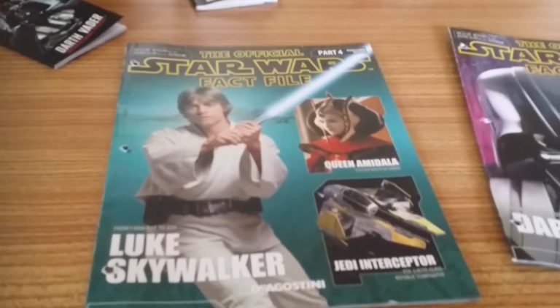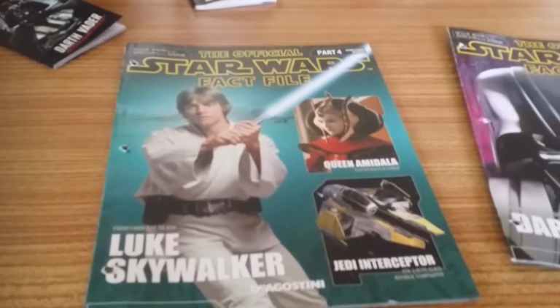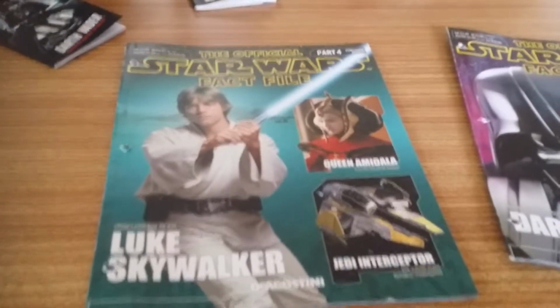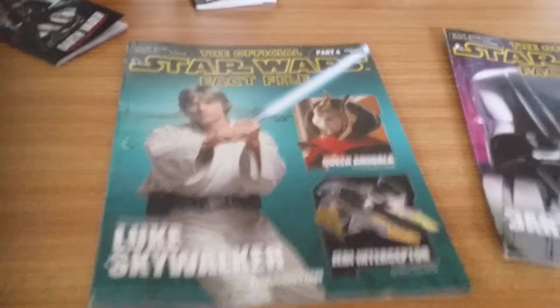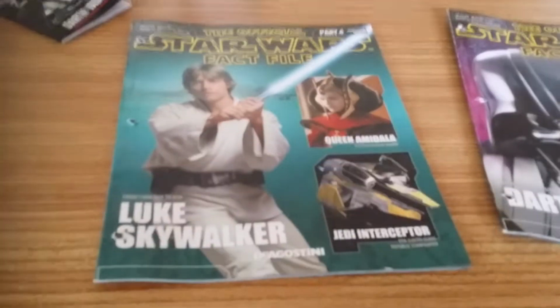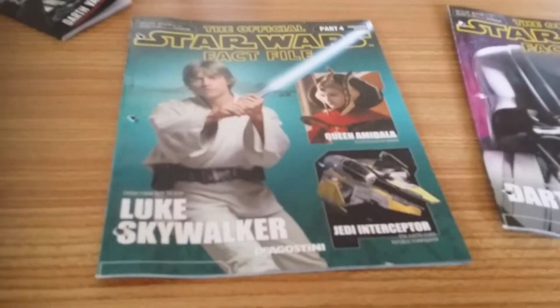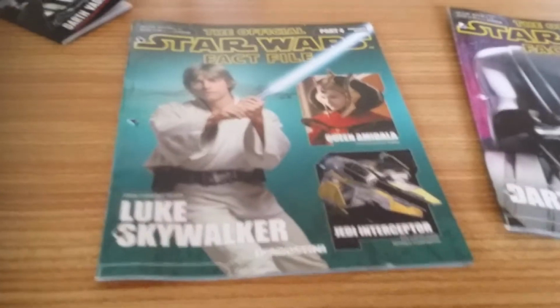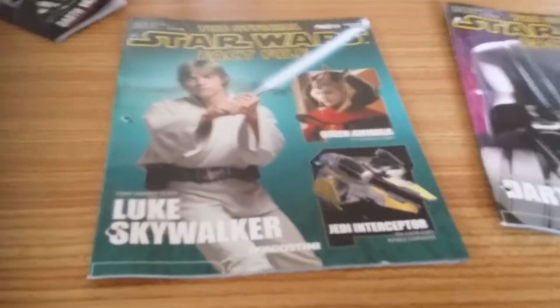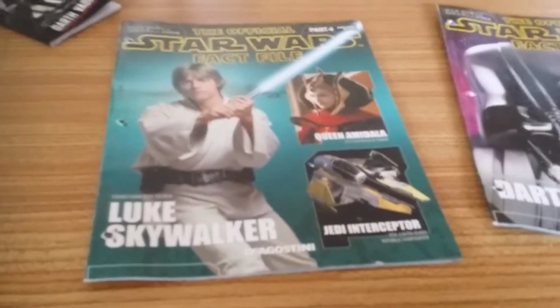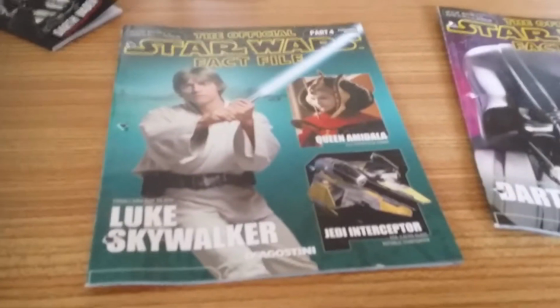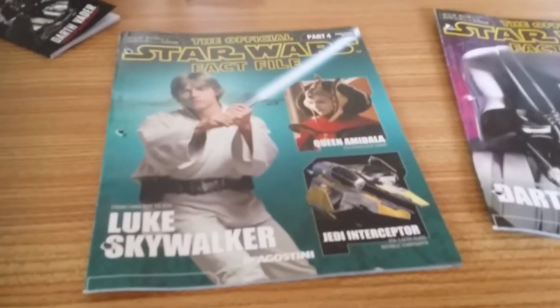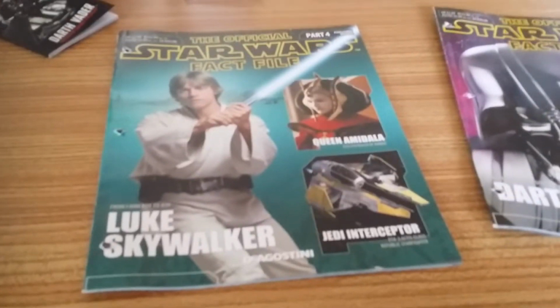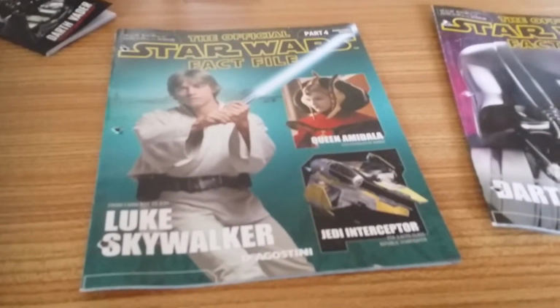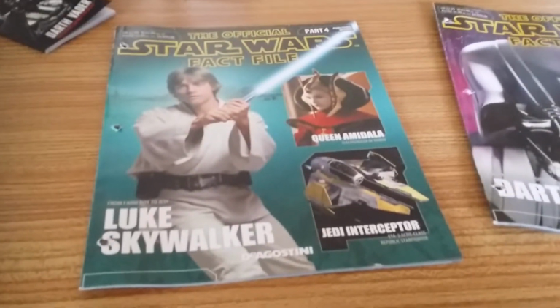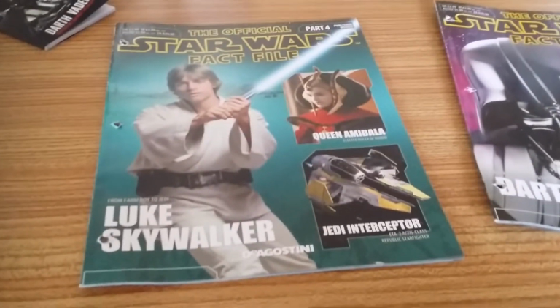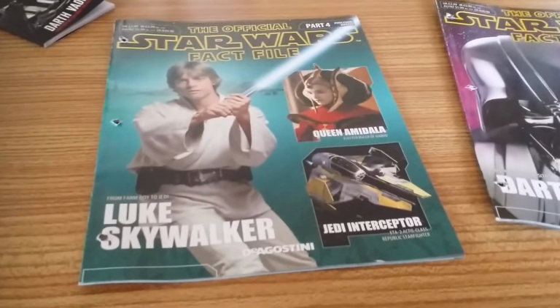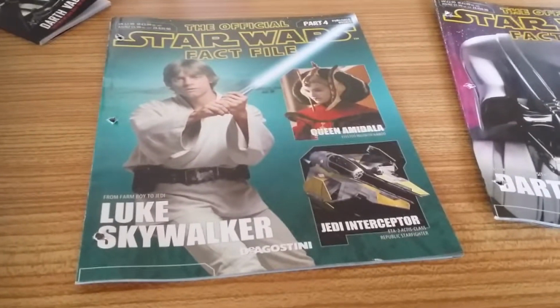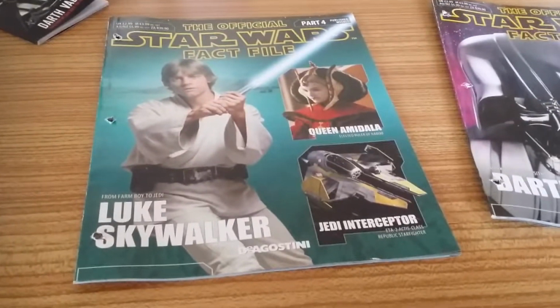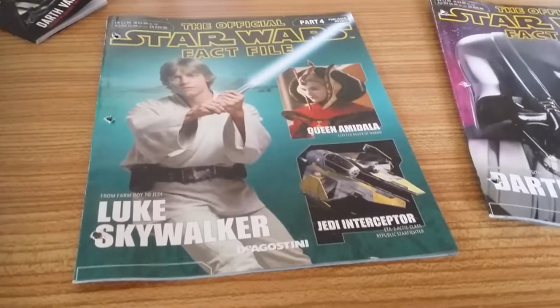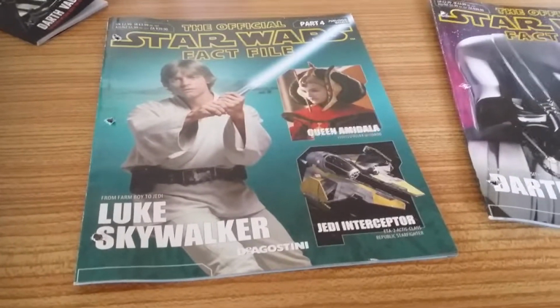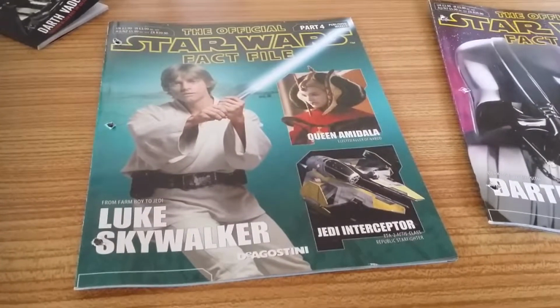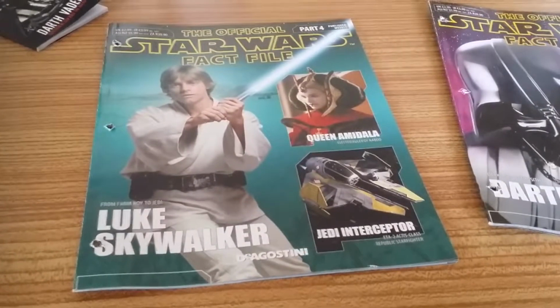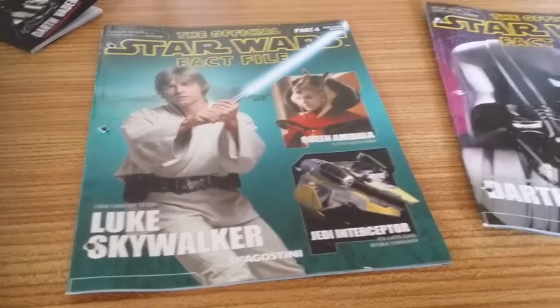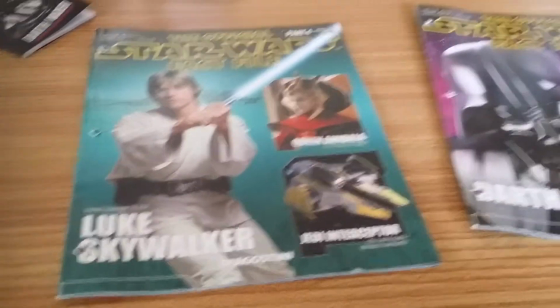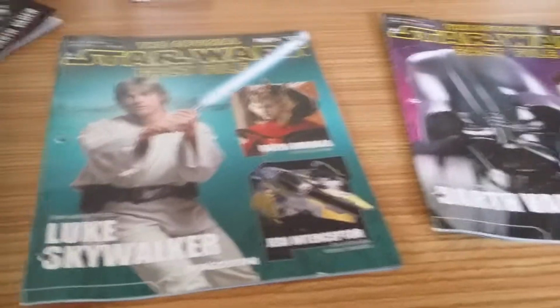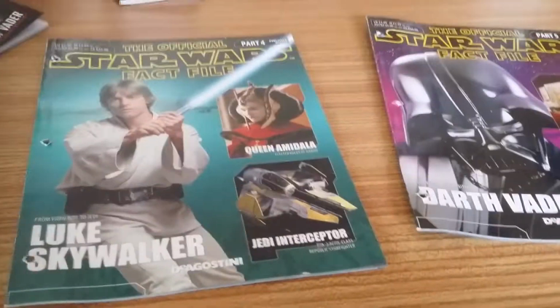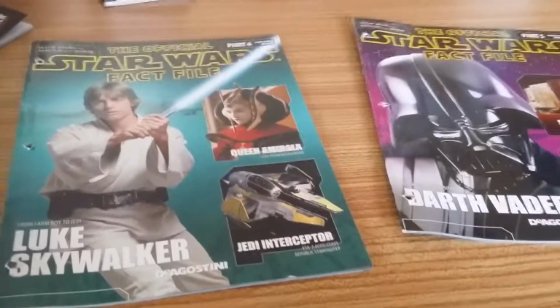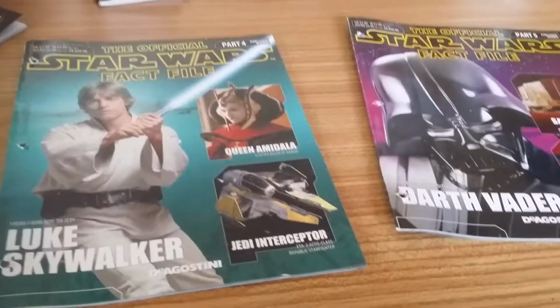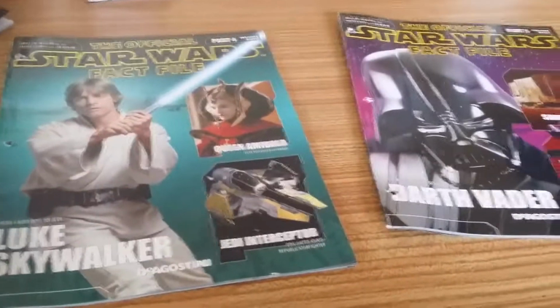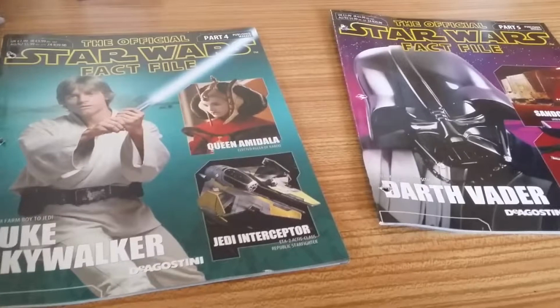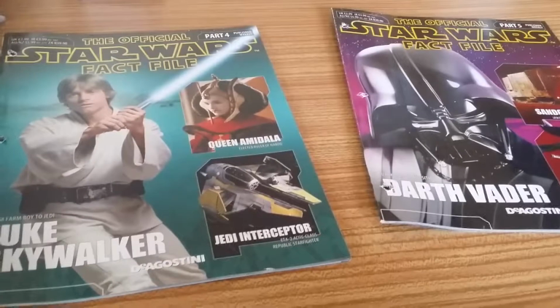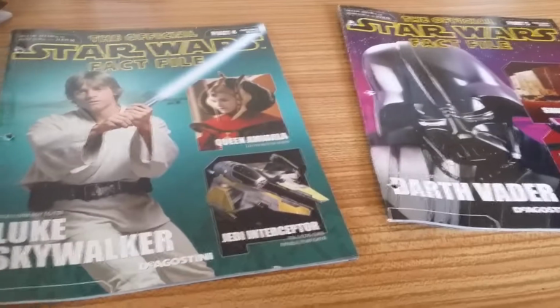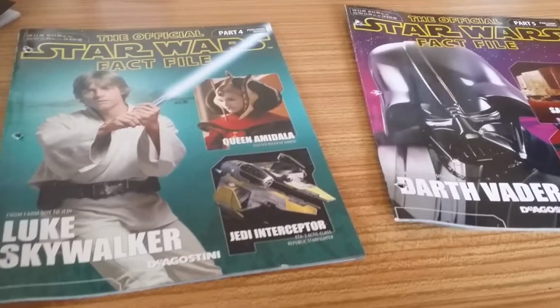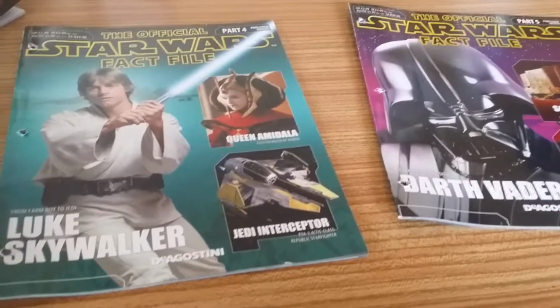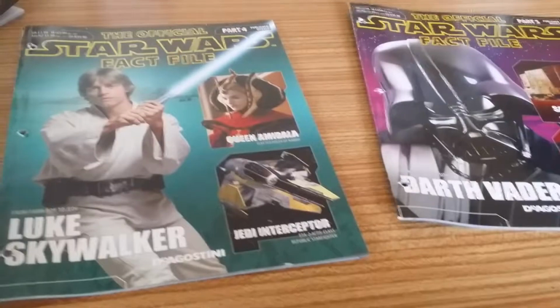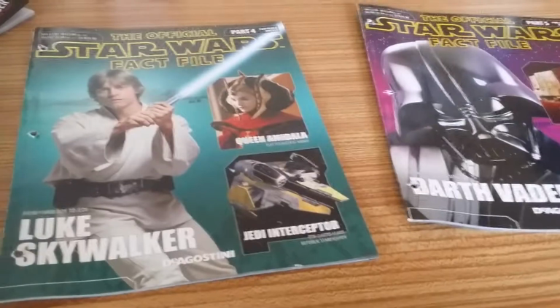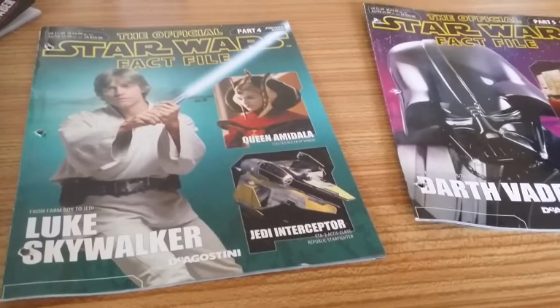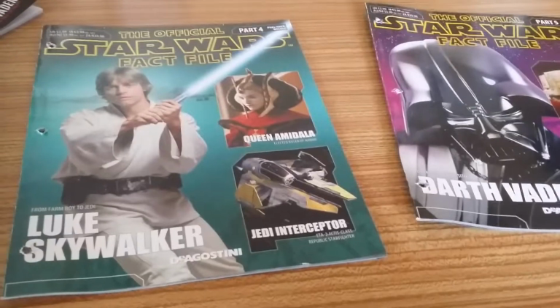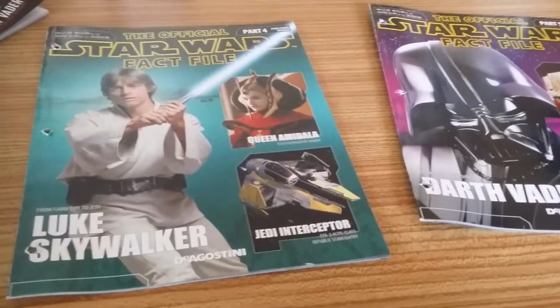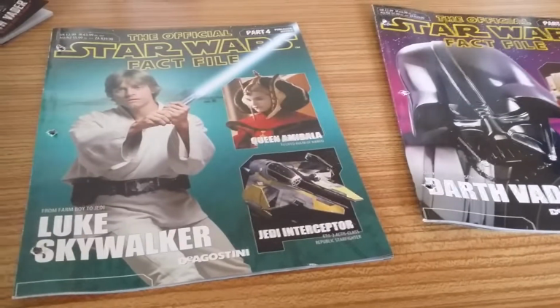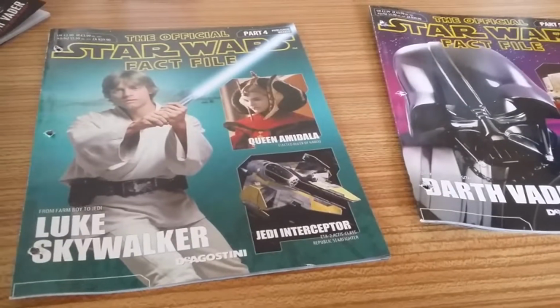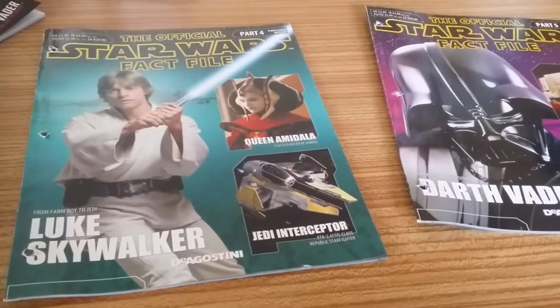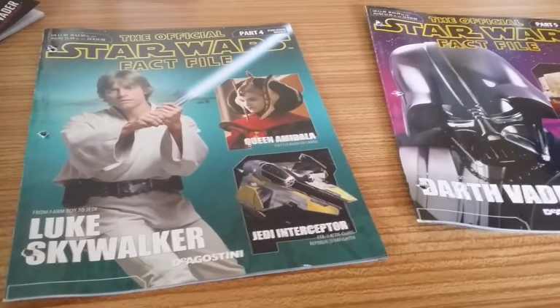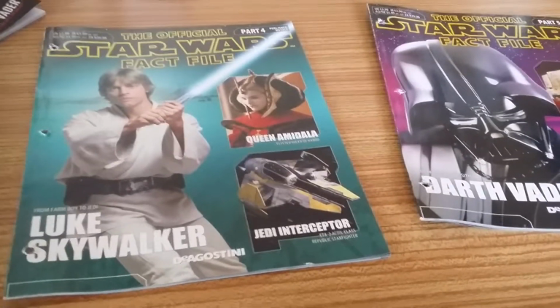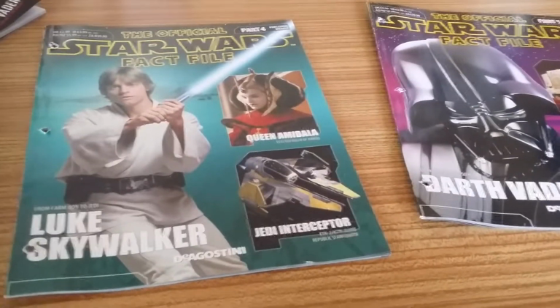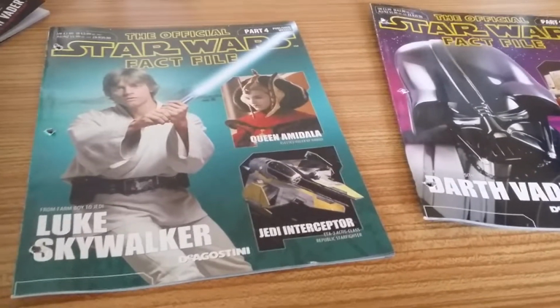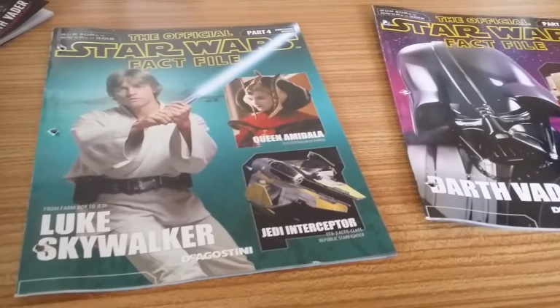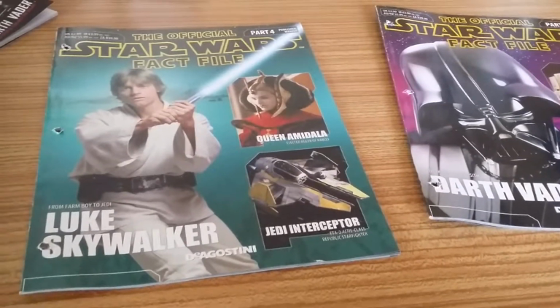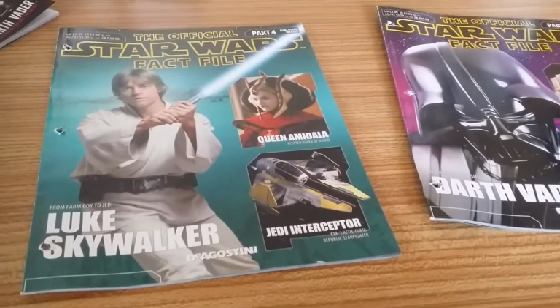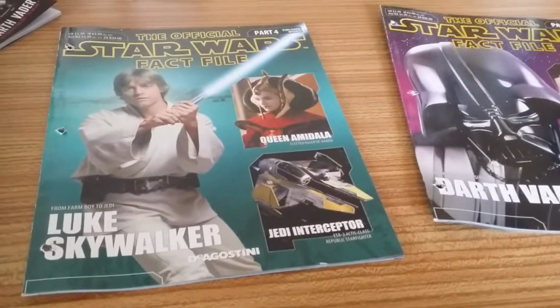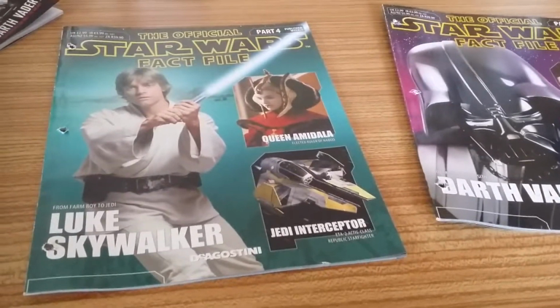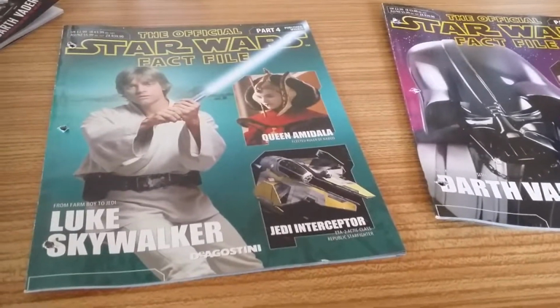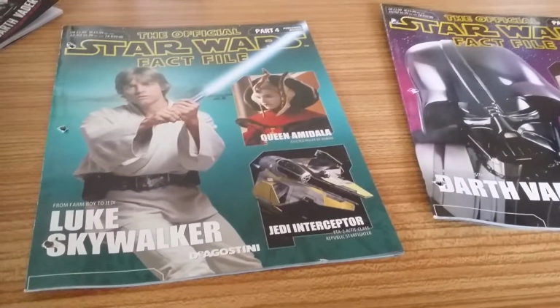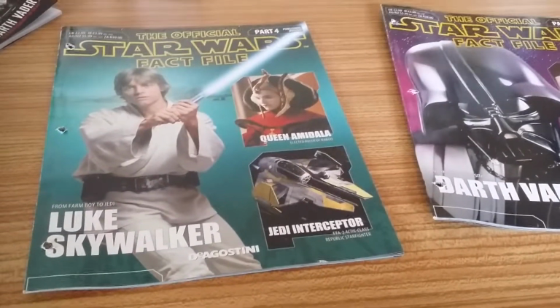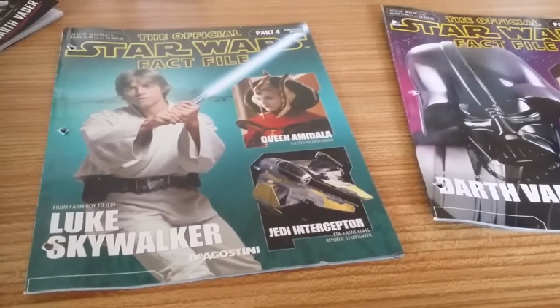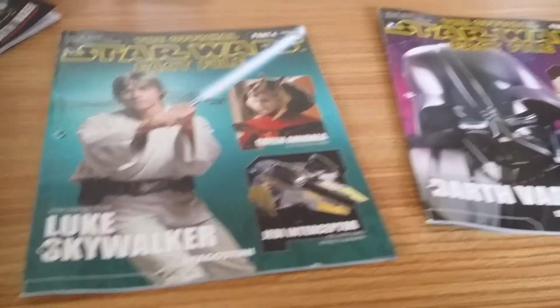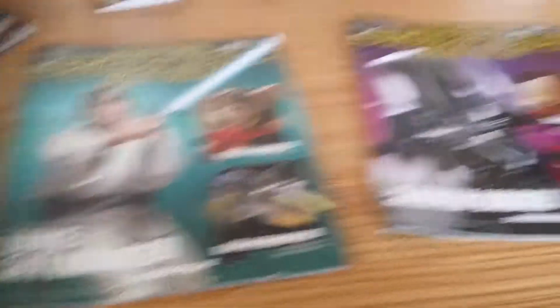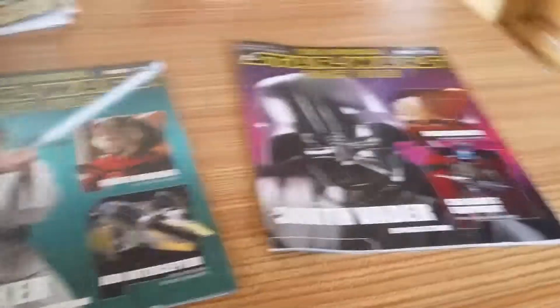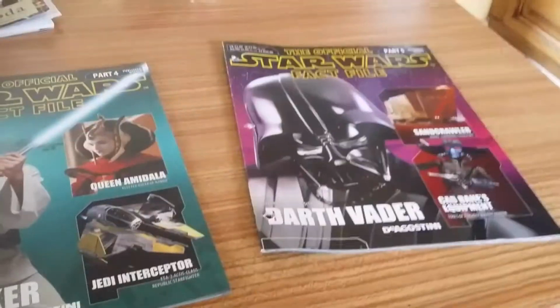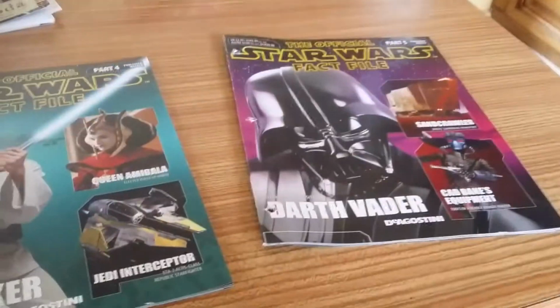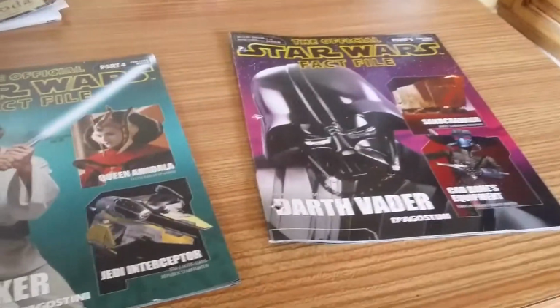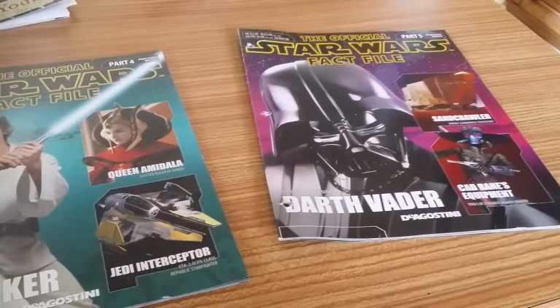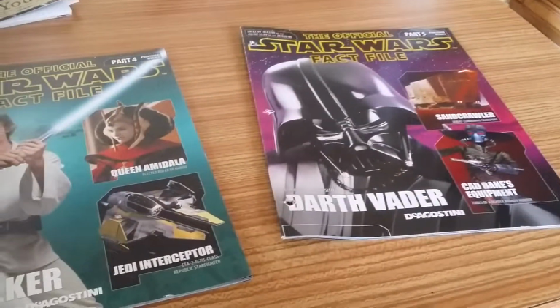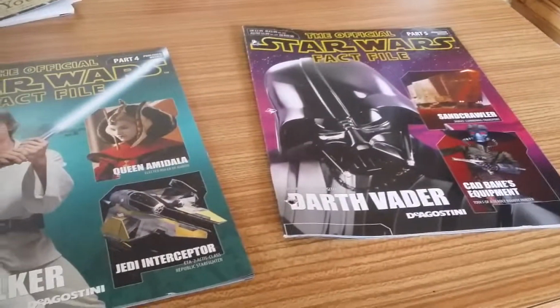Hello YouTube, Annabelle56 here, and here I am at last doing the official Star Wars Fact File part 4 and 5 reviews.